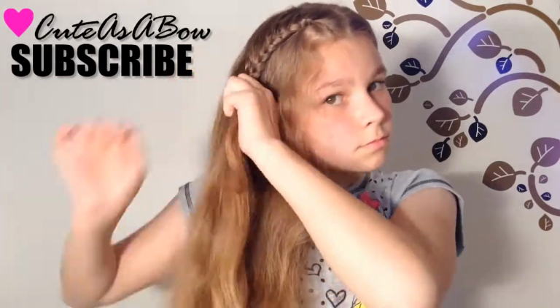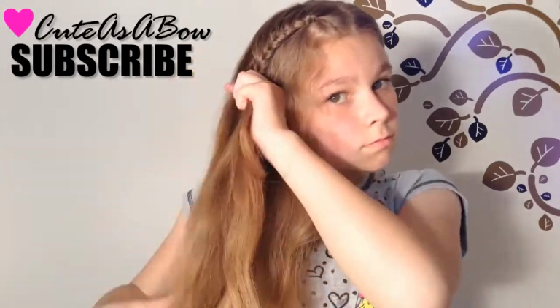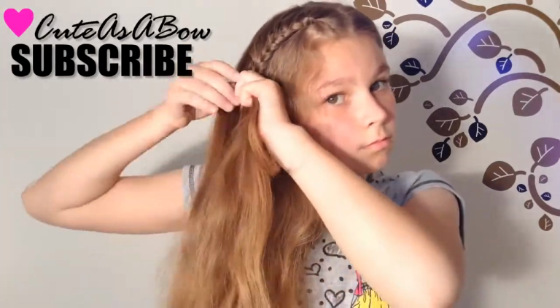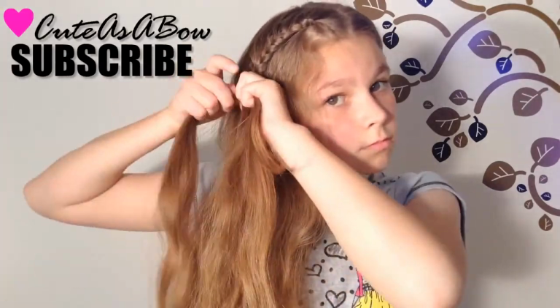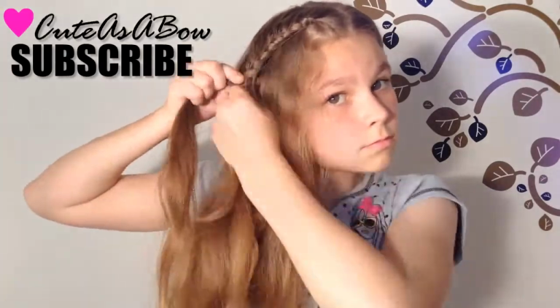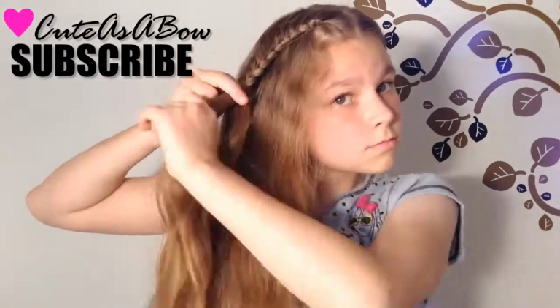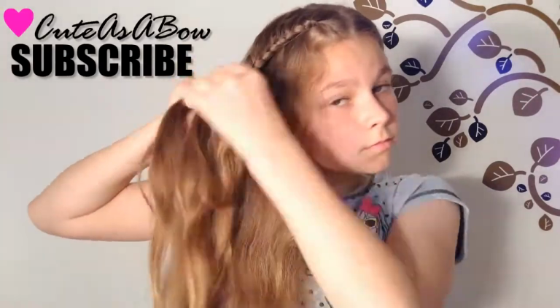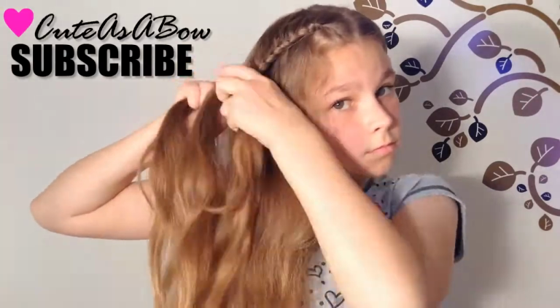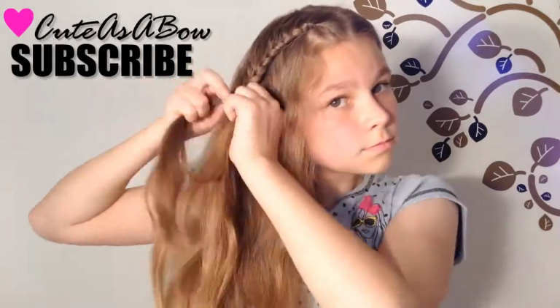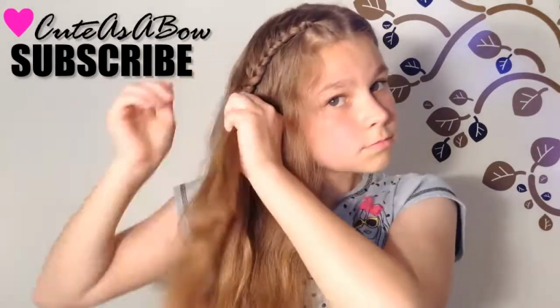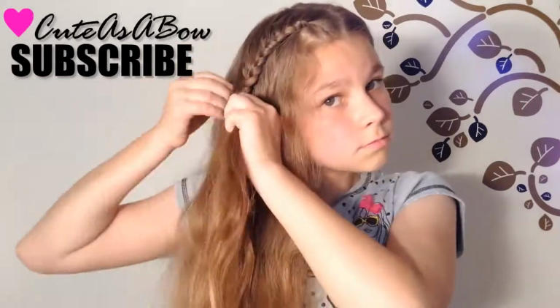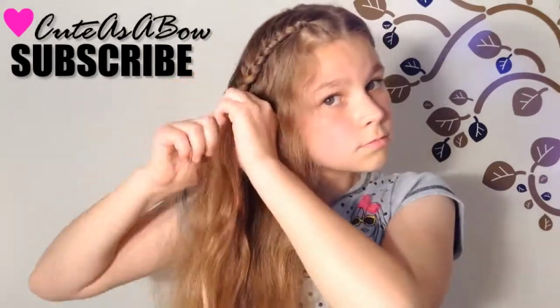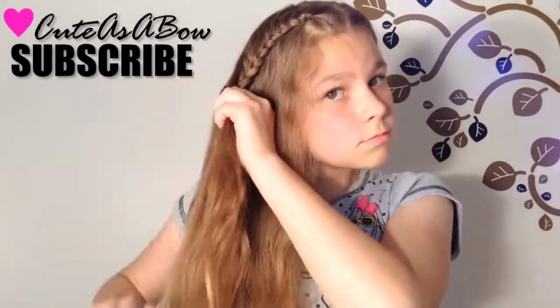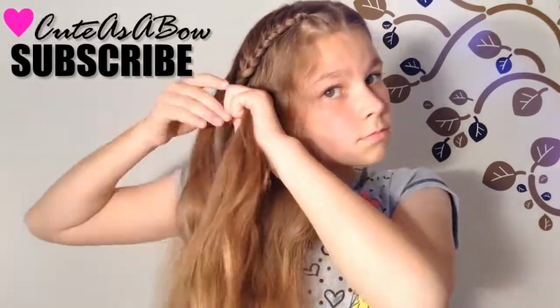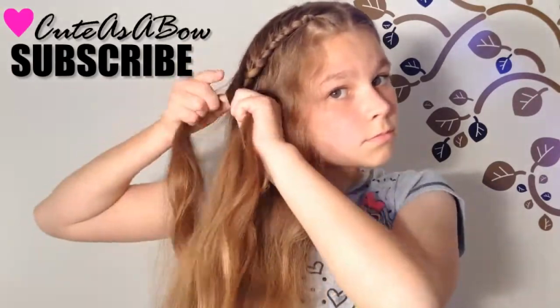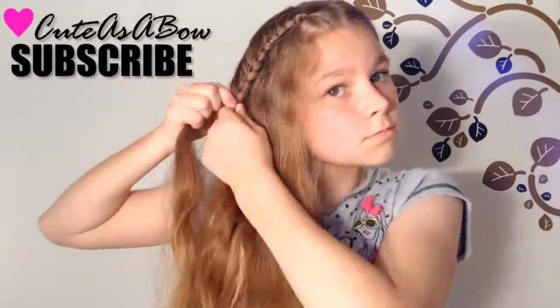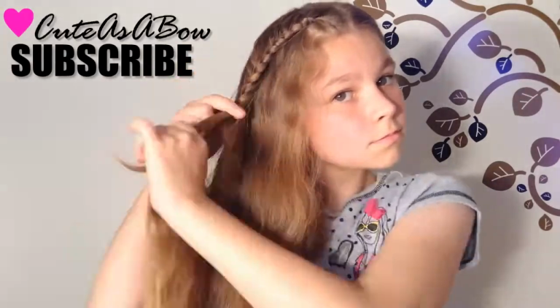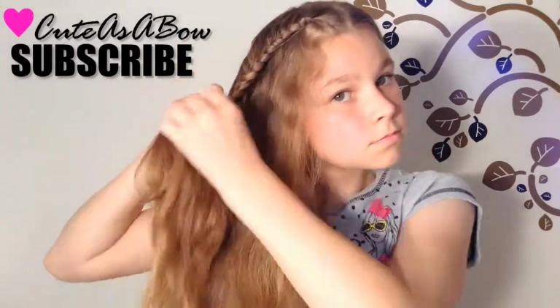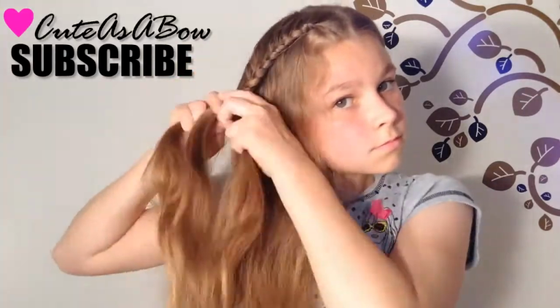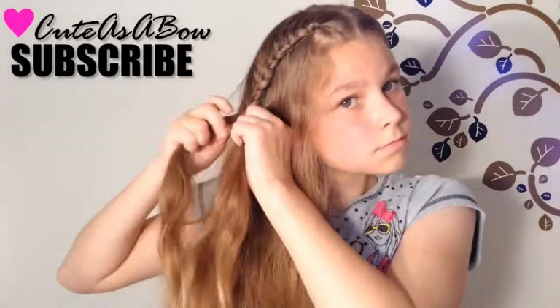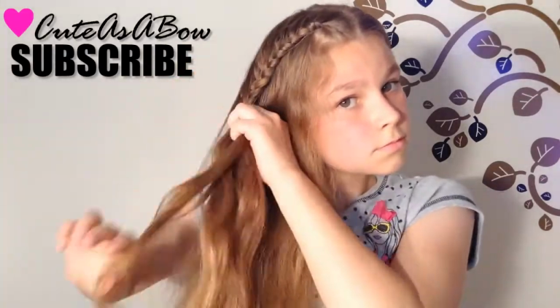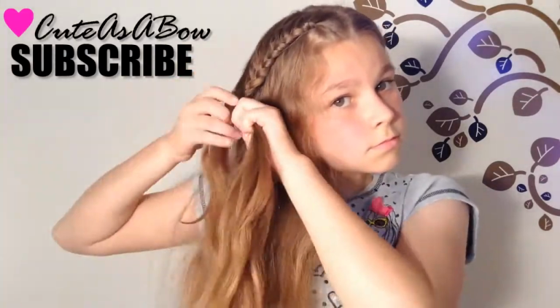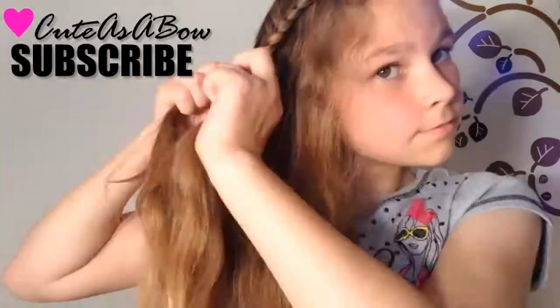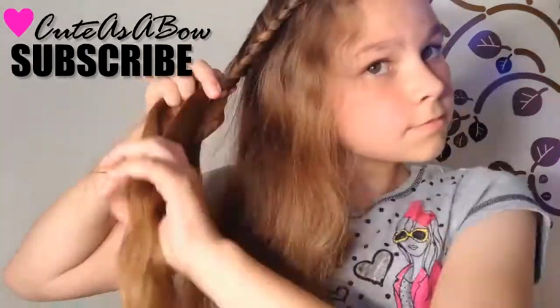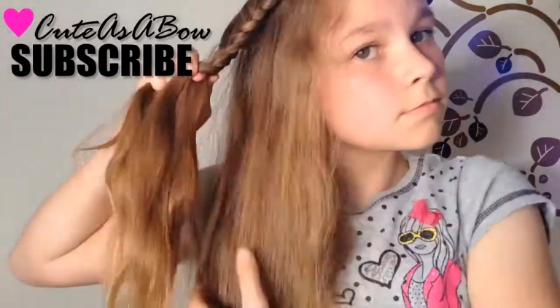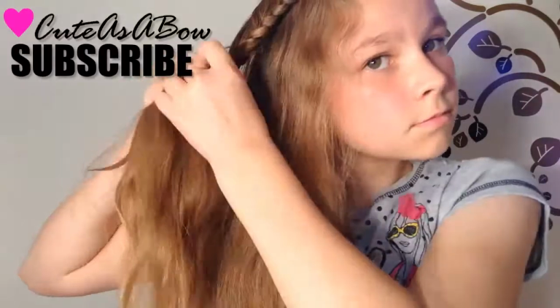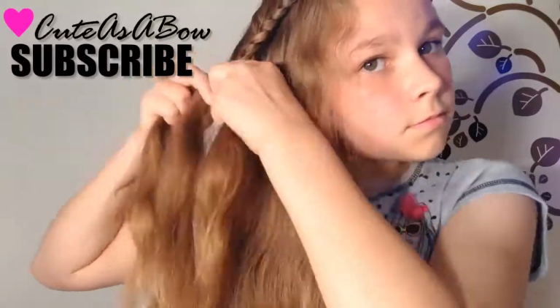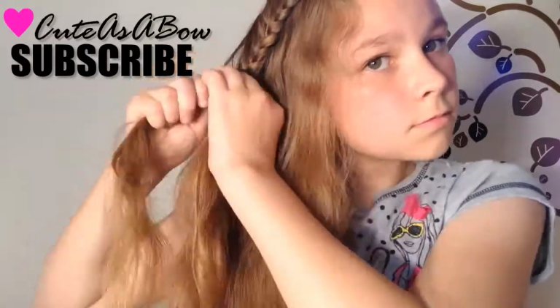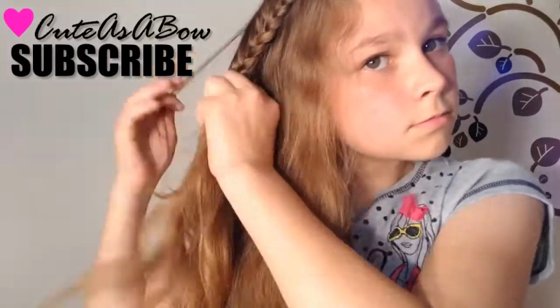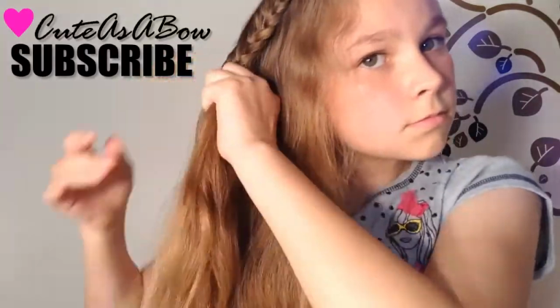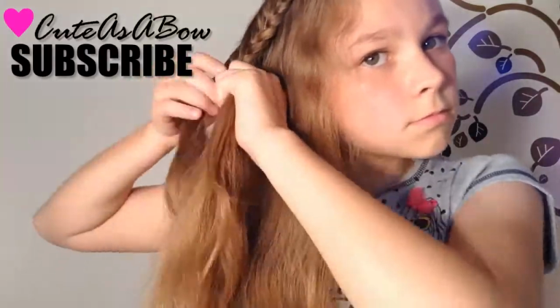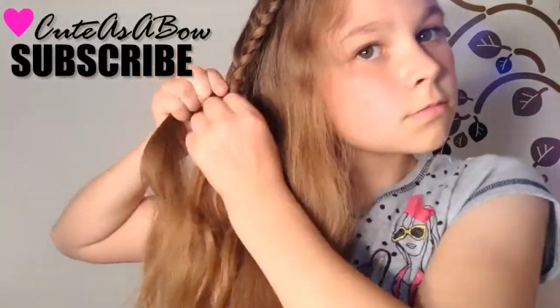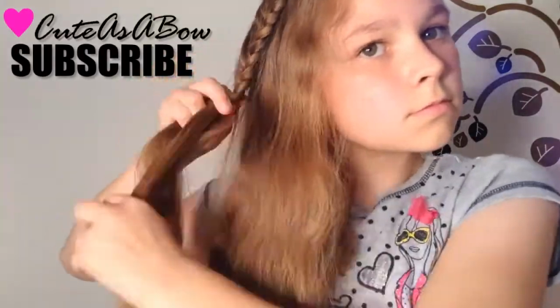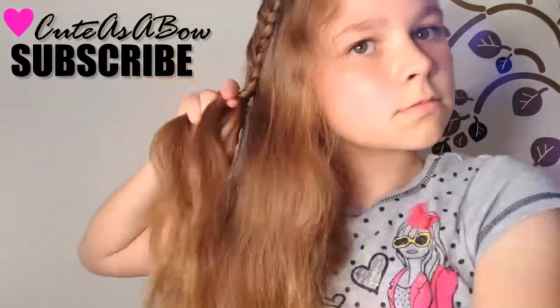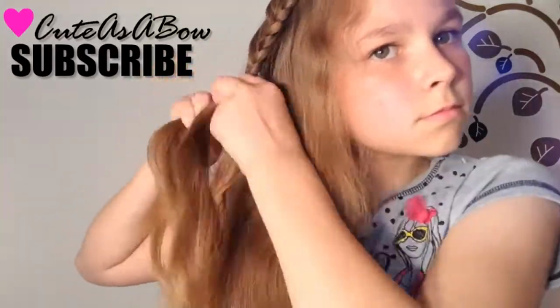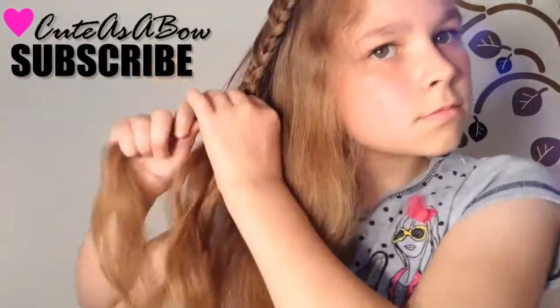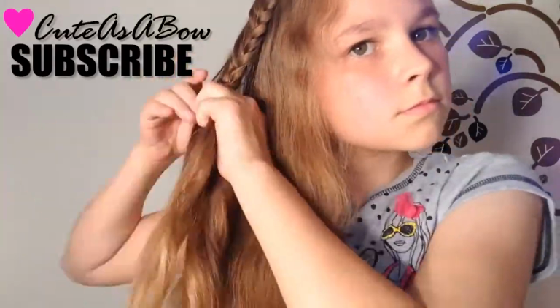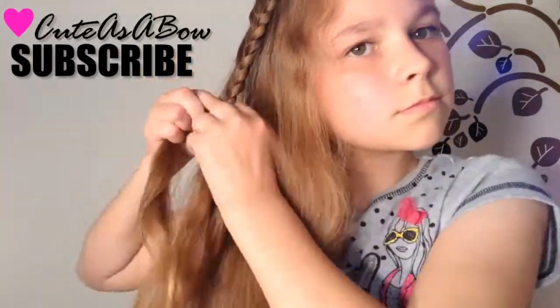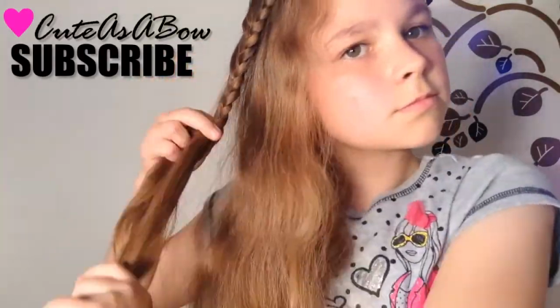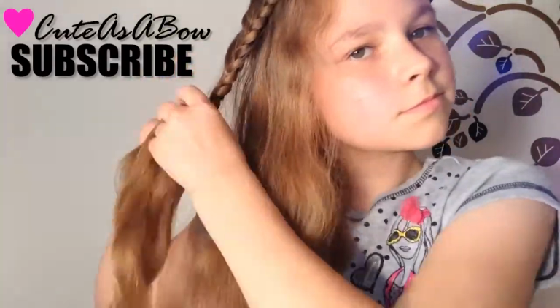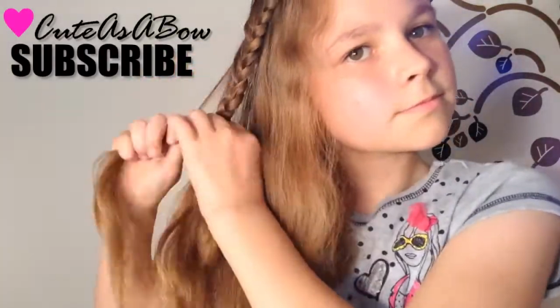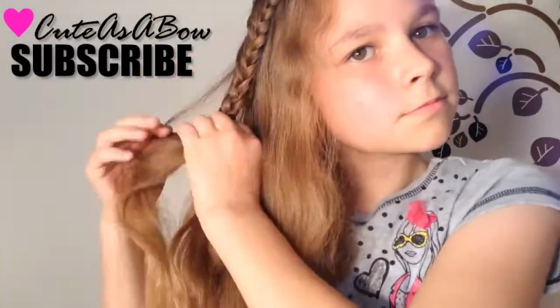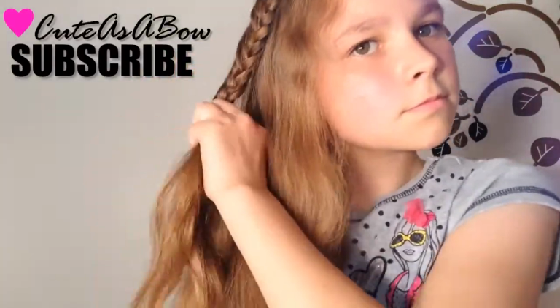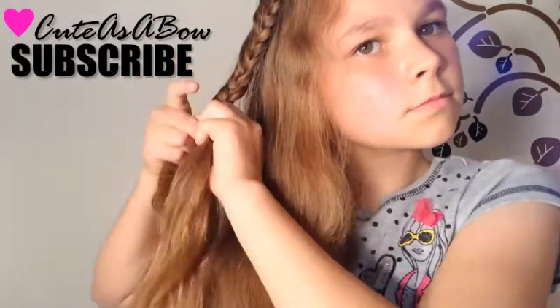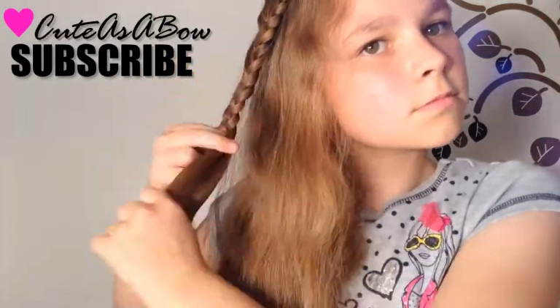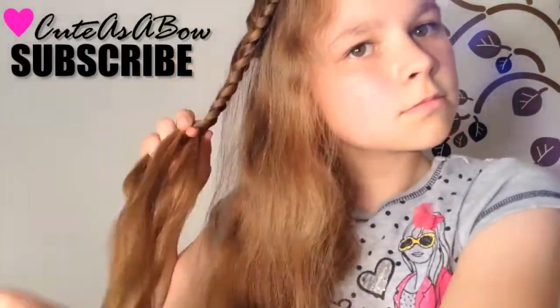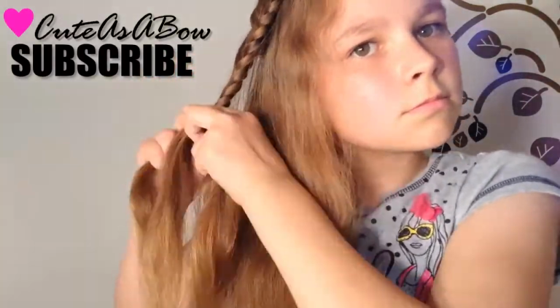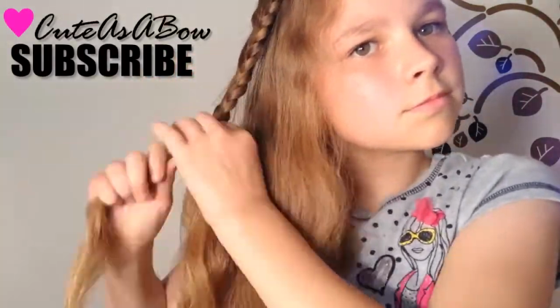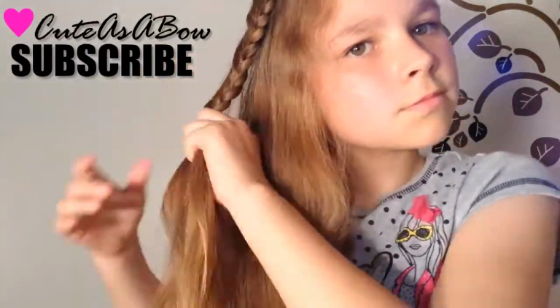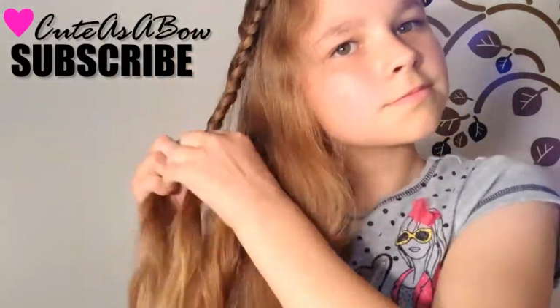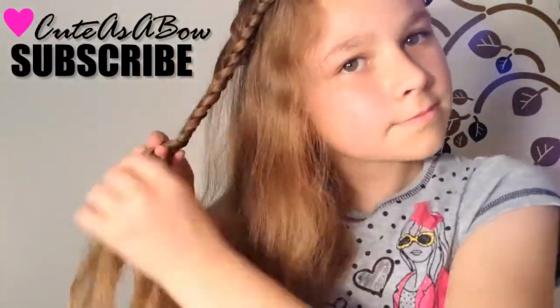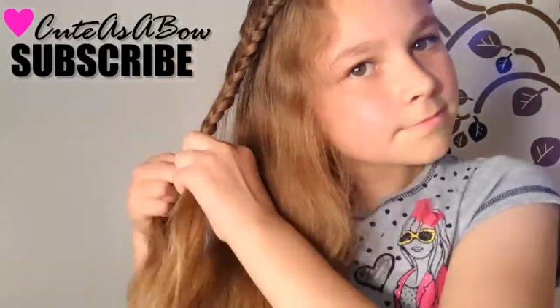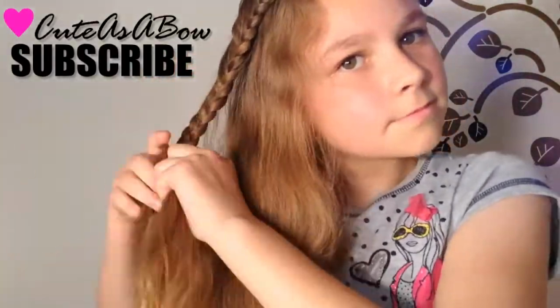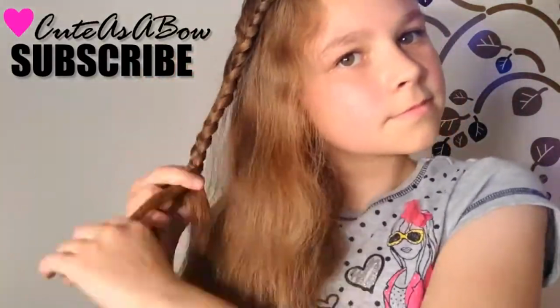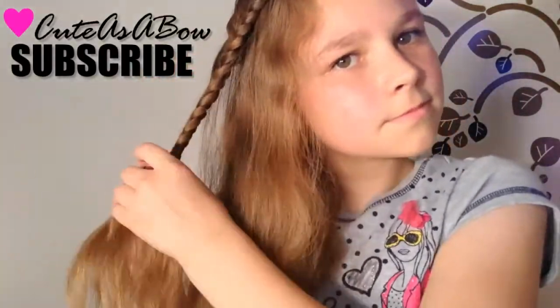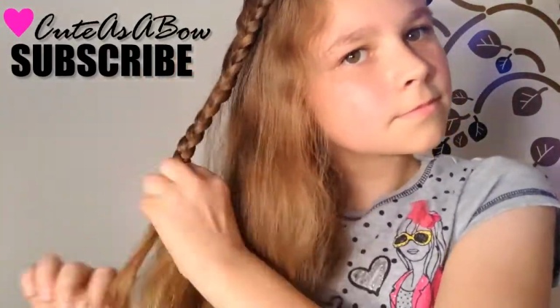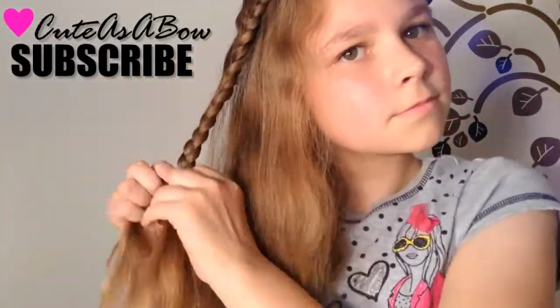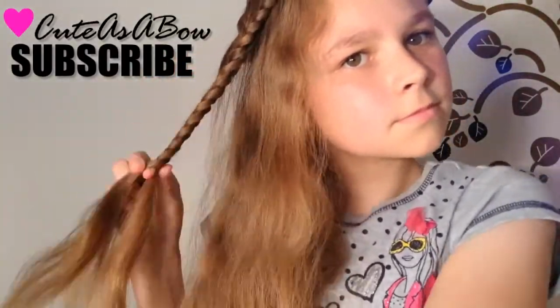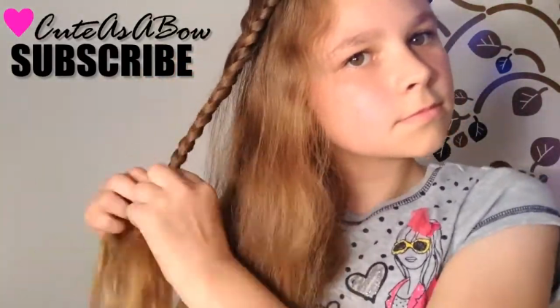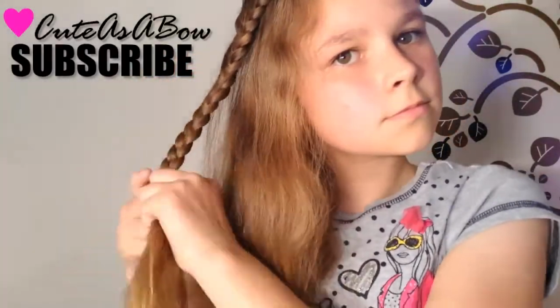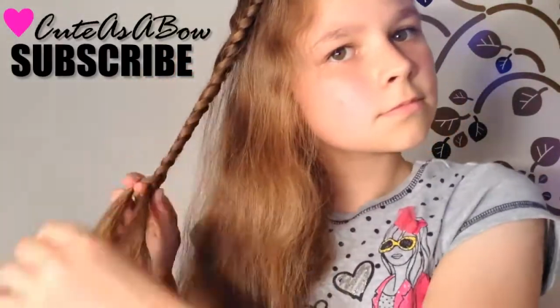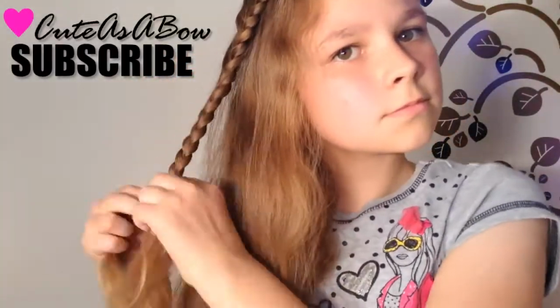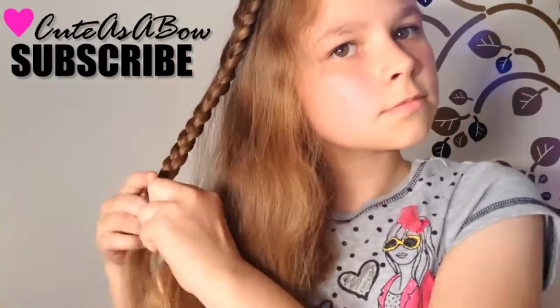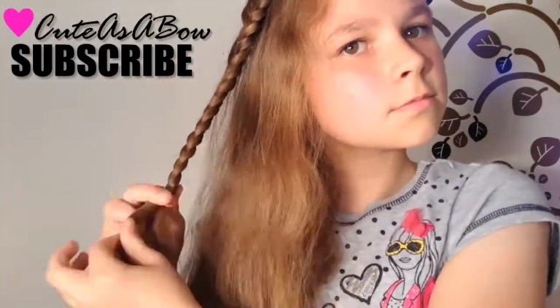When you've reached about your ear line, continue without adding hair to the braid. You are going to braid until you reach your neck.